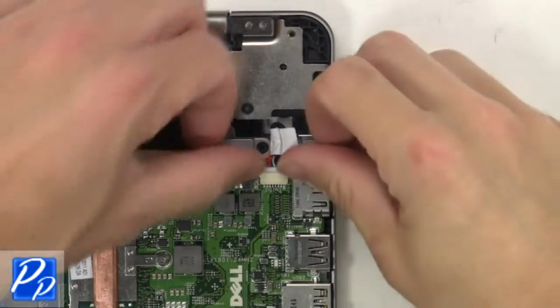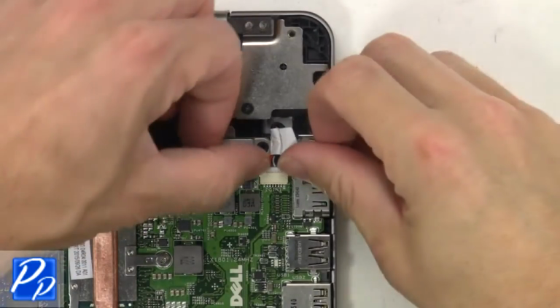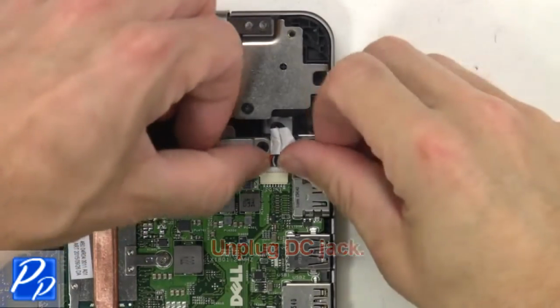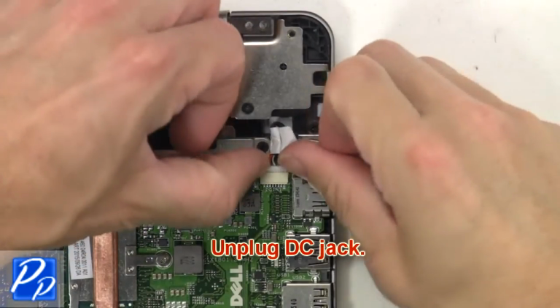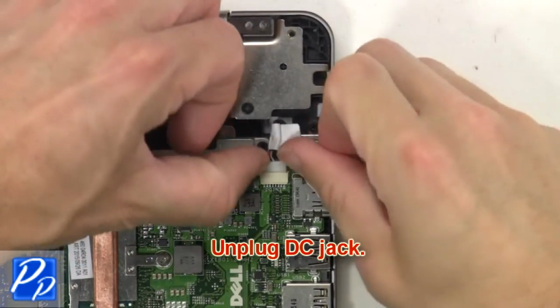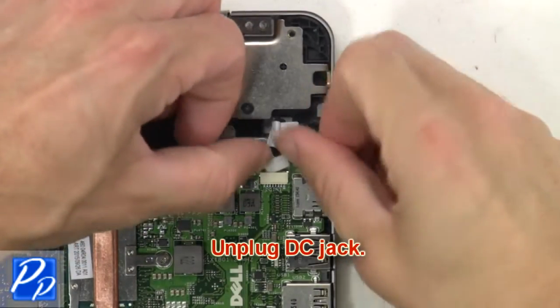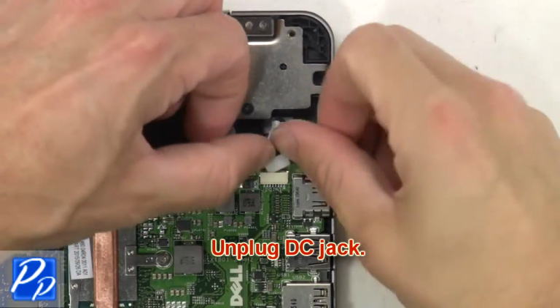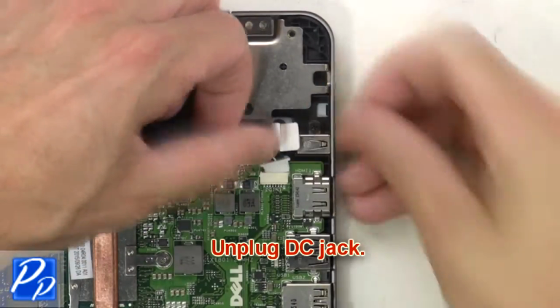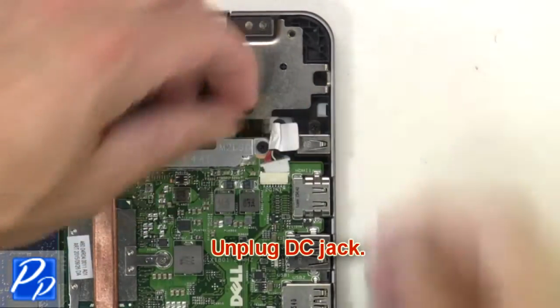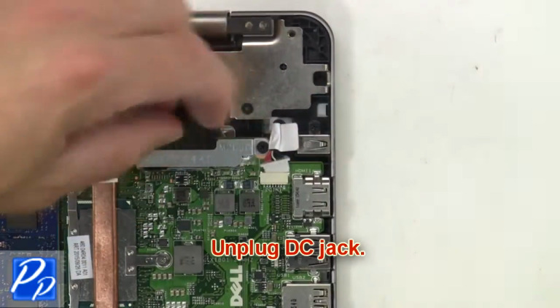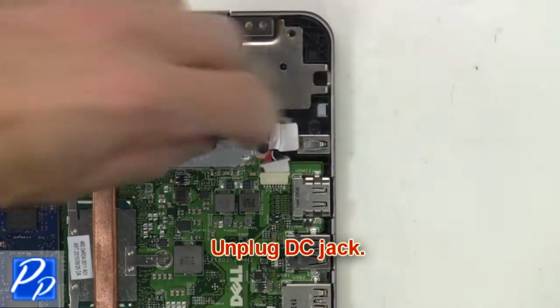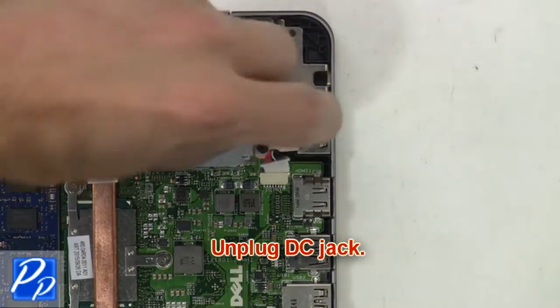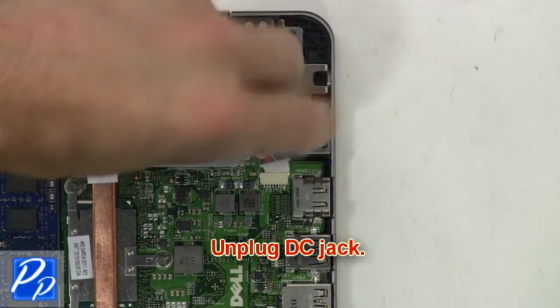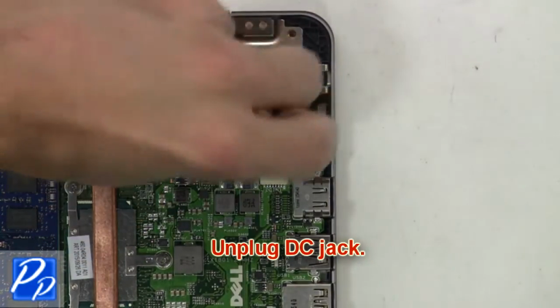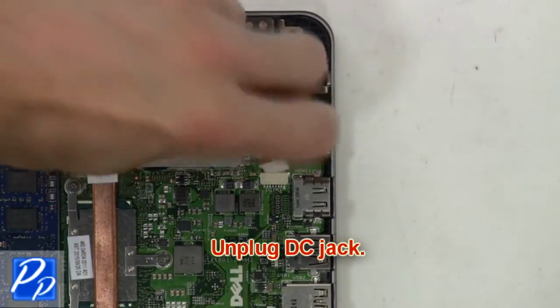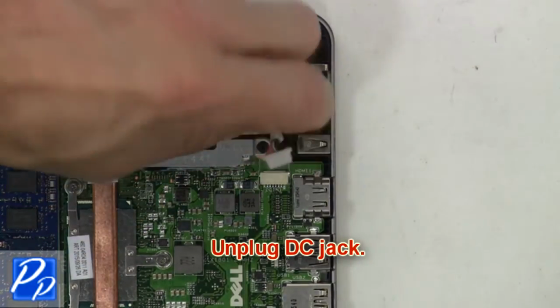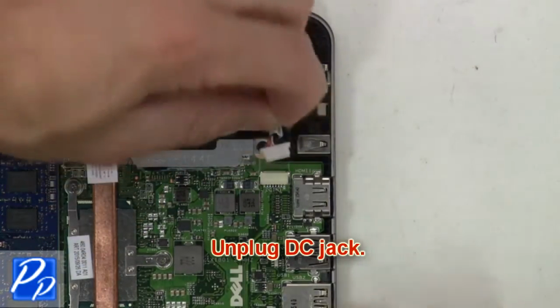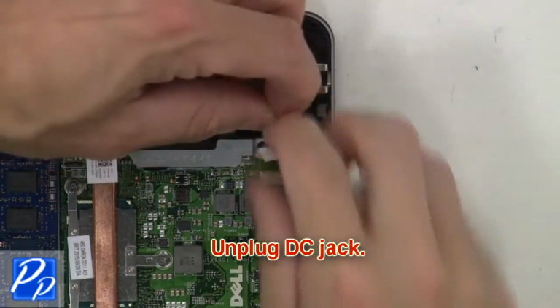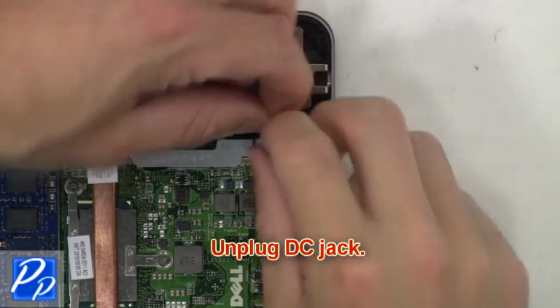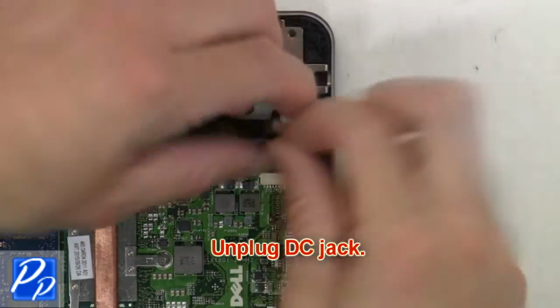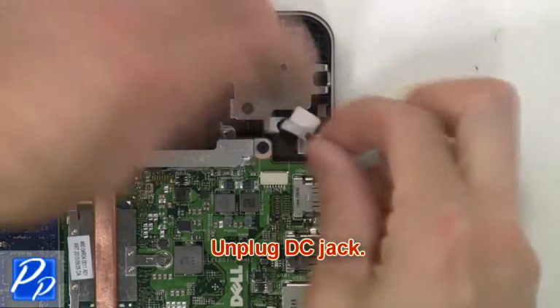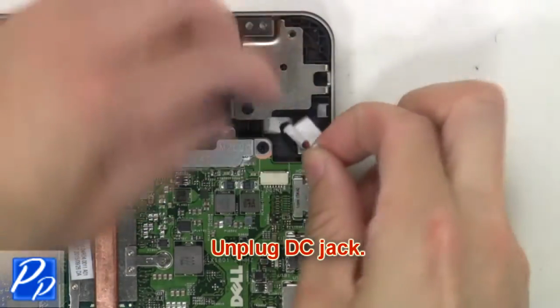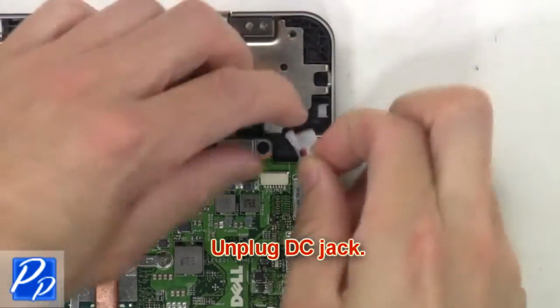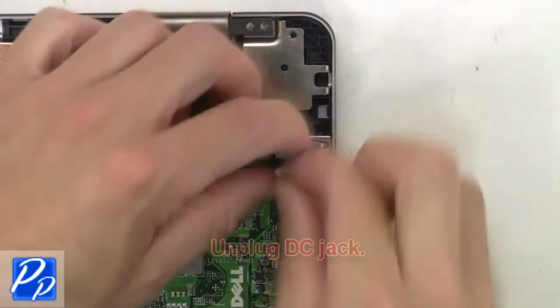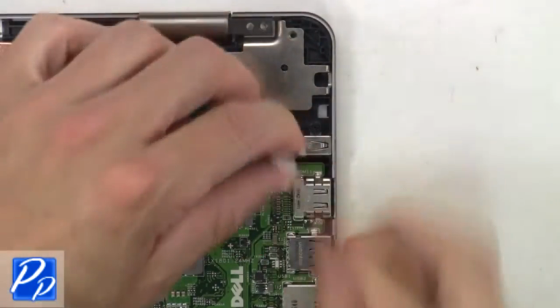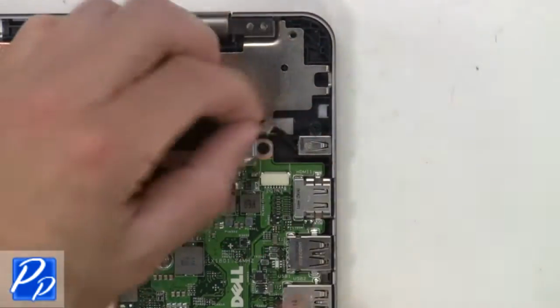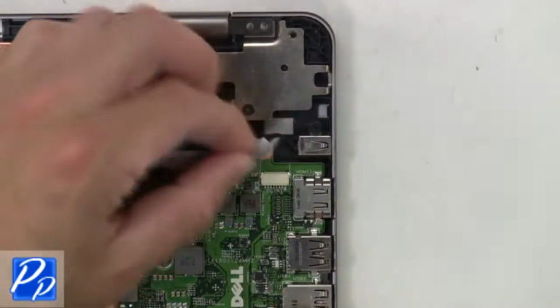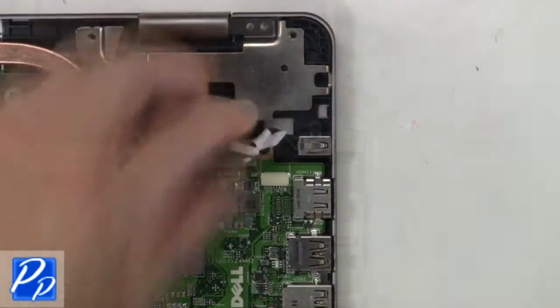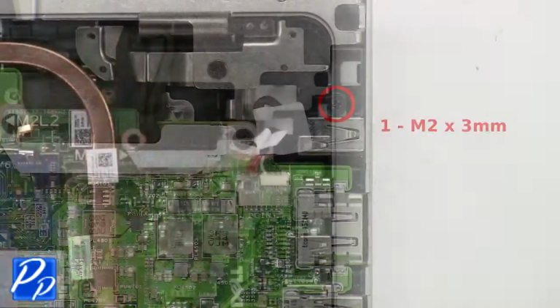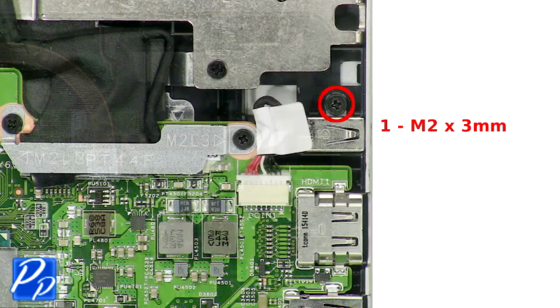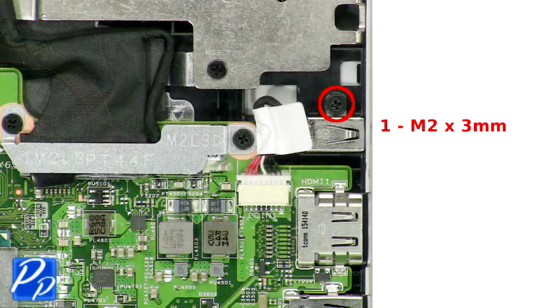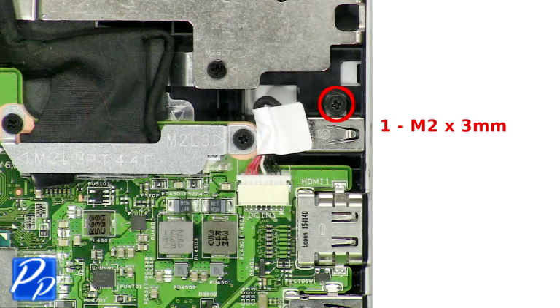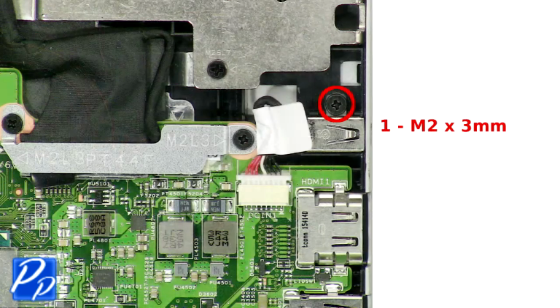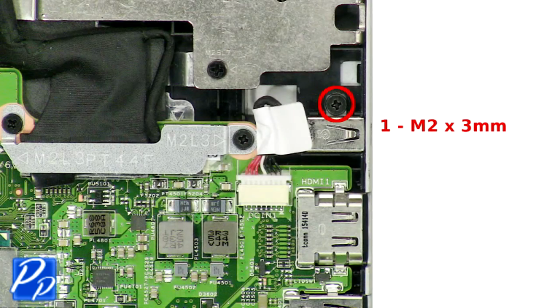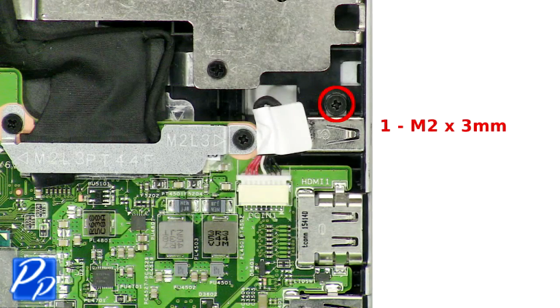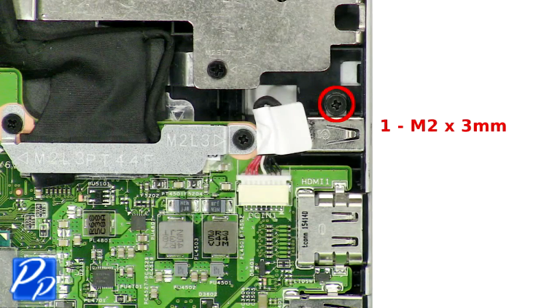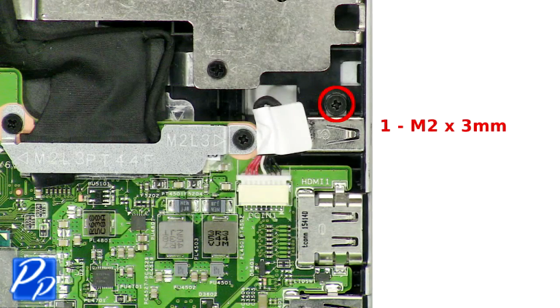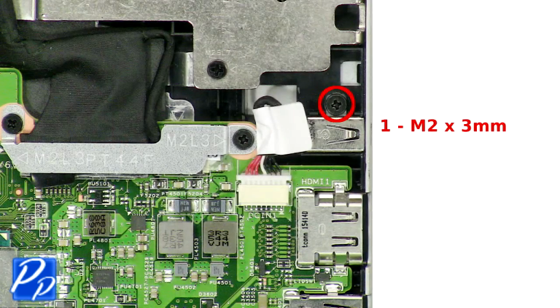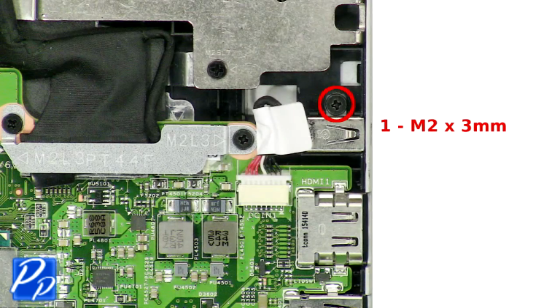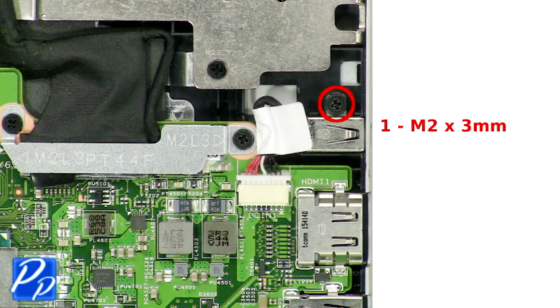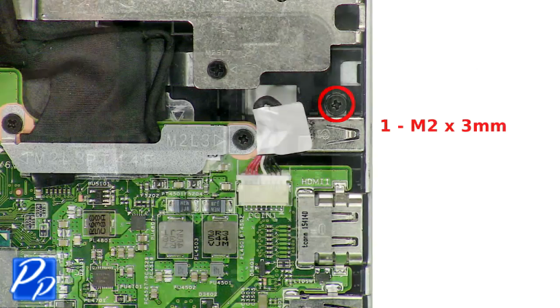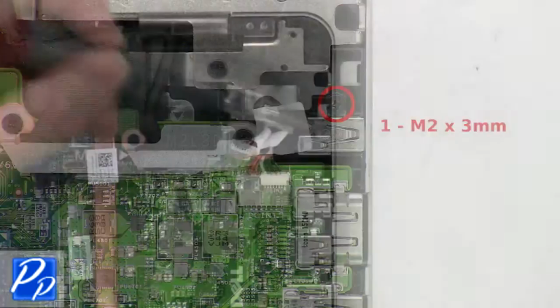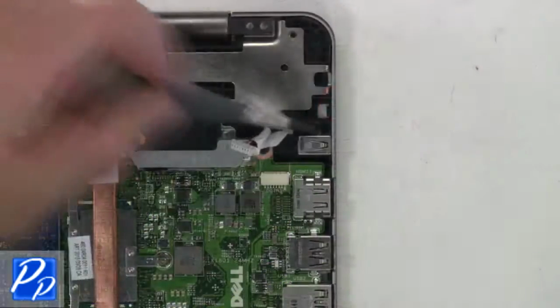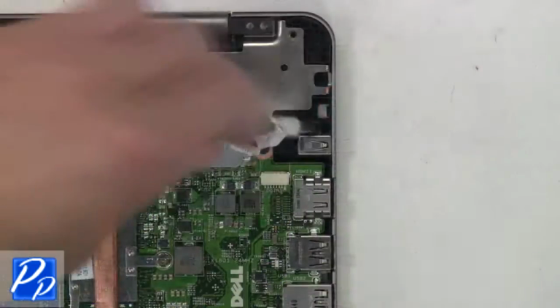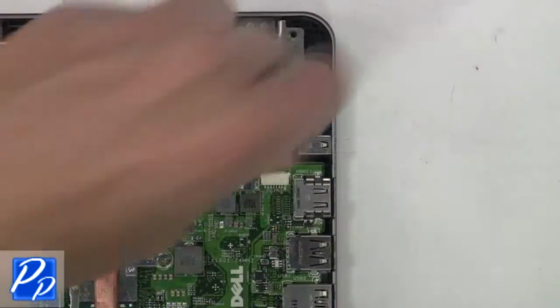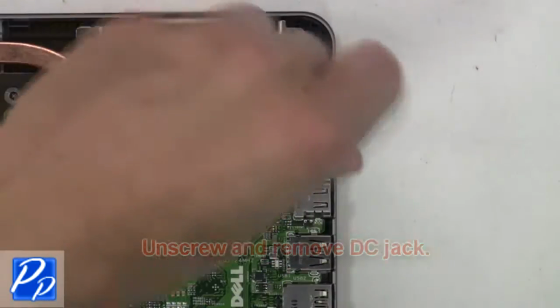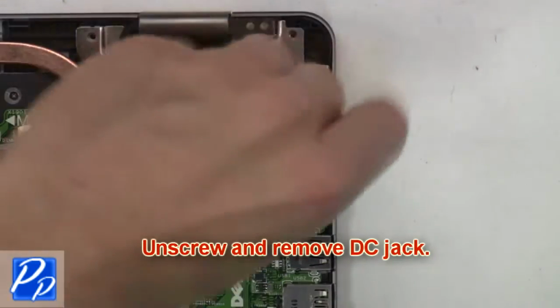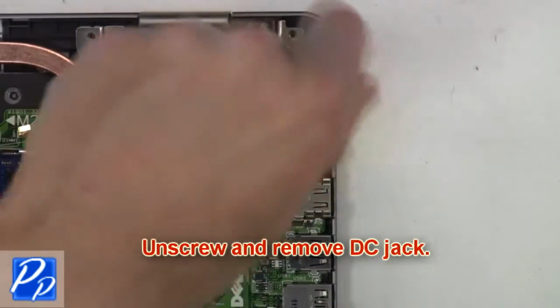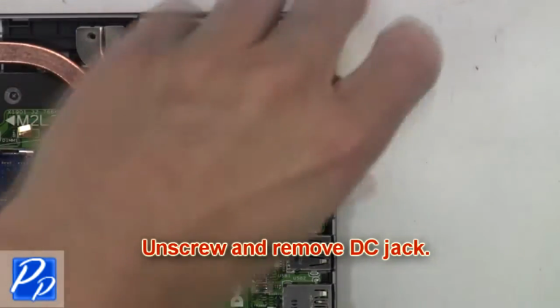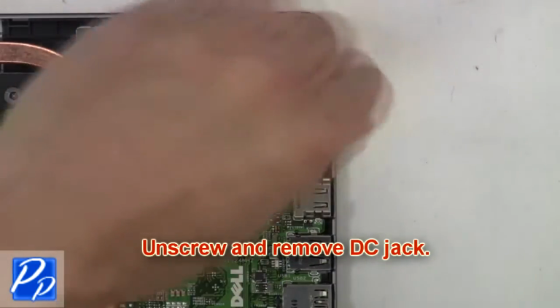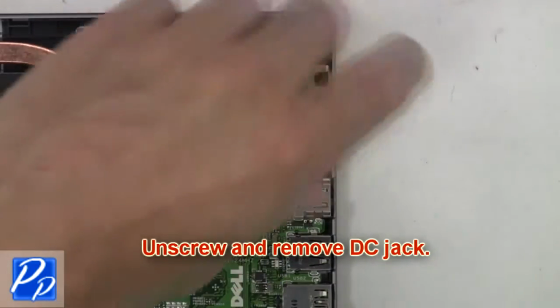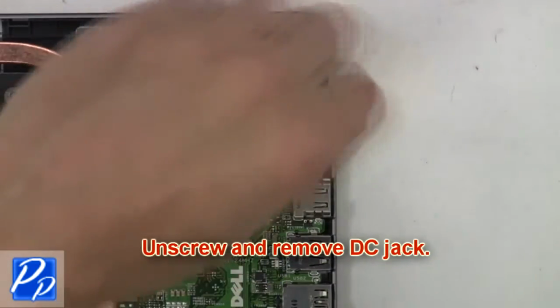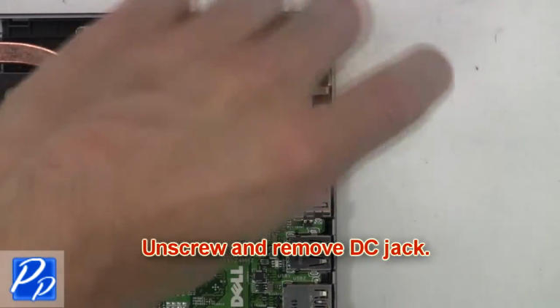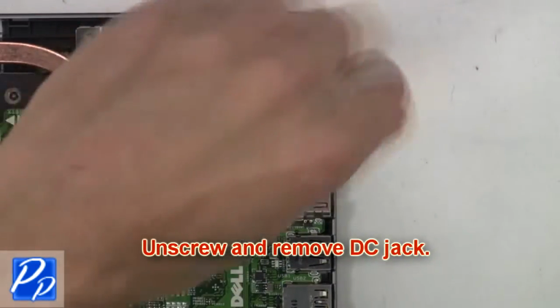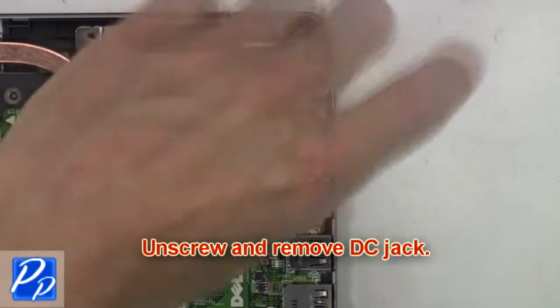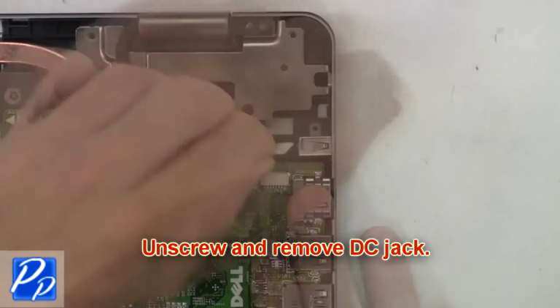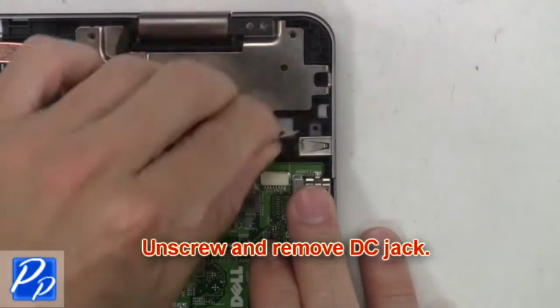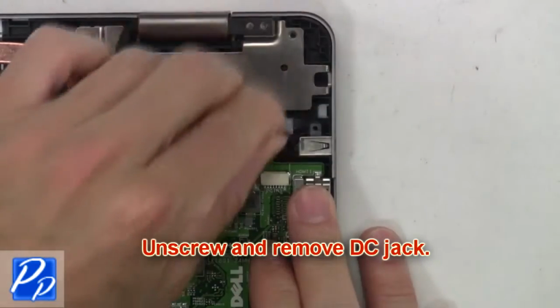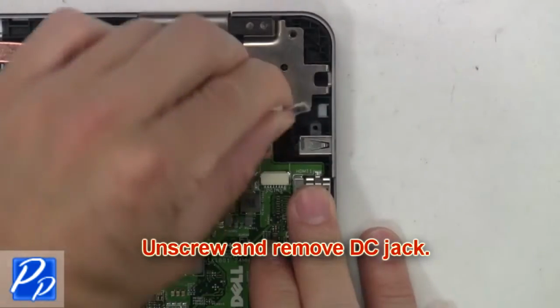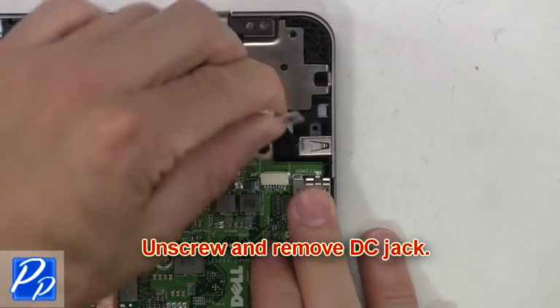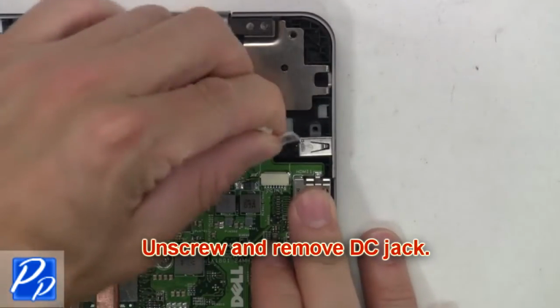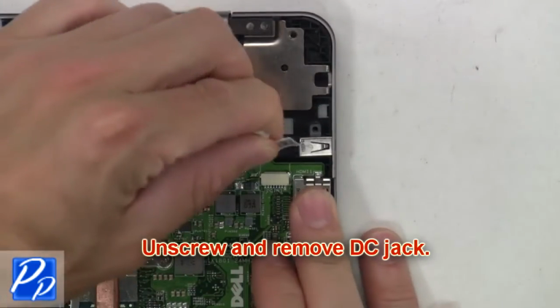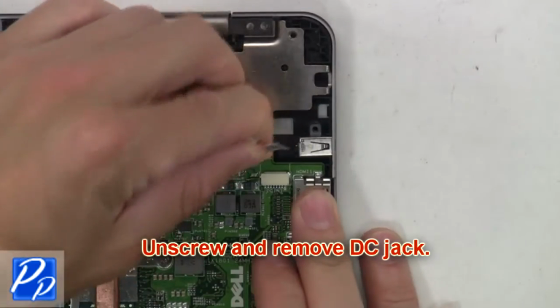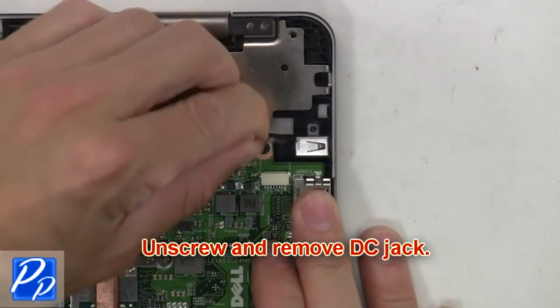Next, unplug the DC jack. Then unscrew and remove the DC jack.